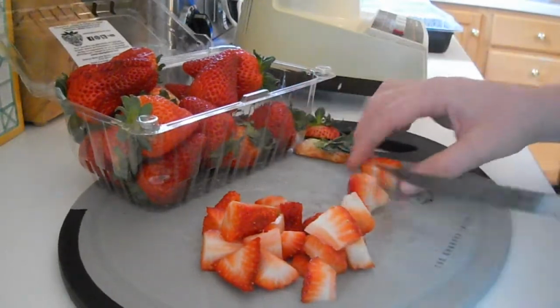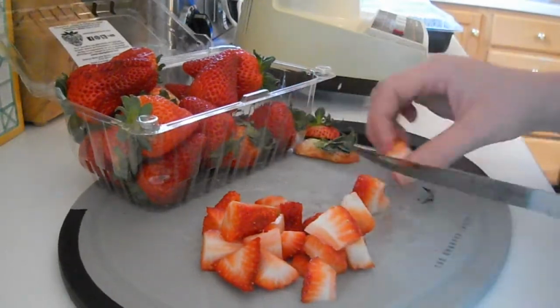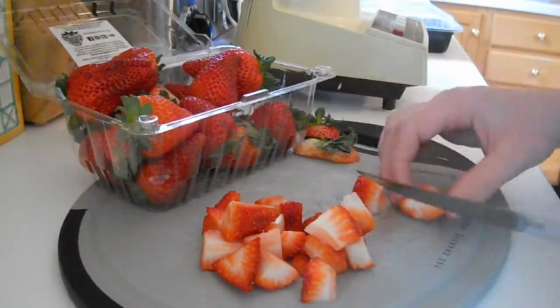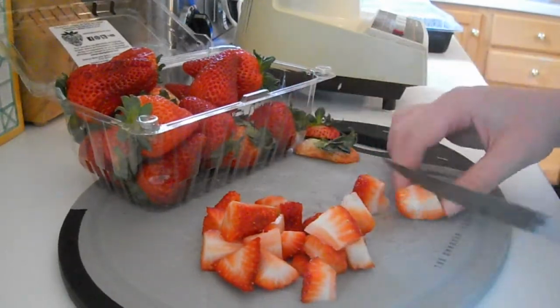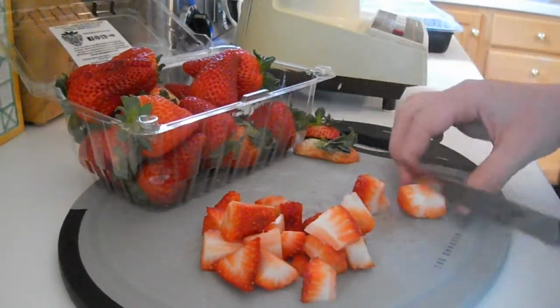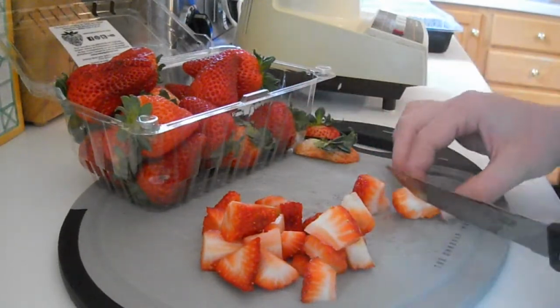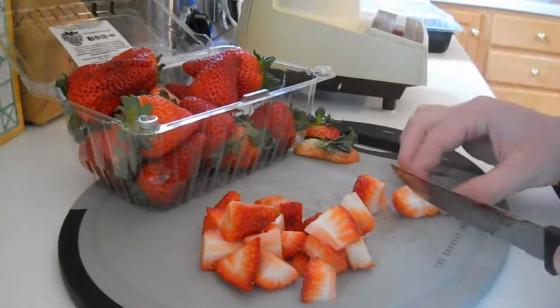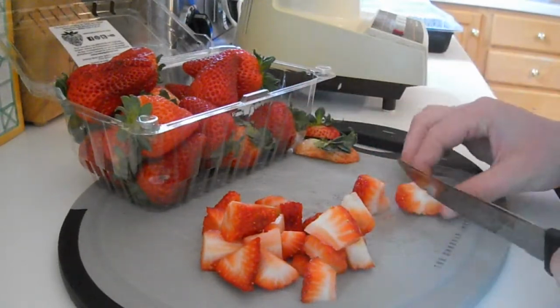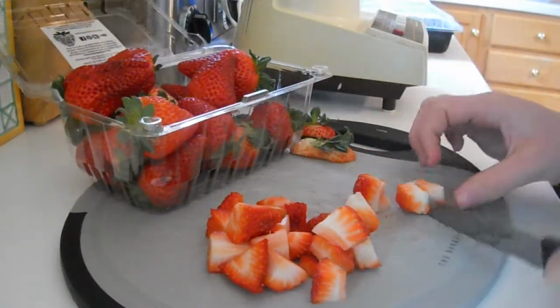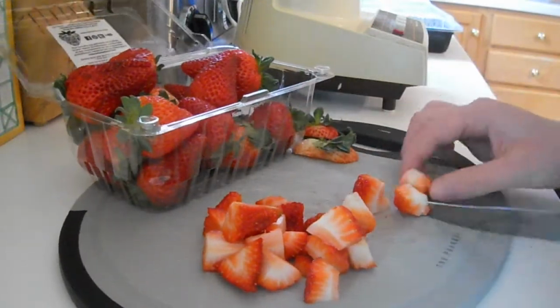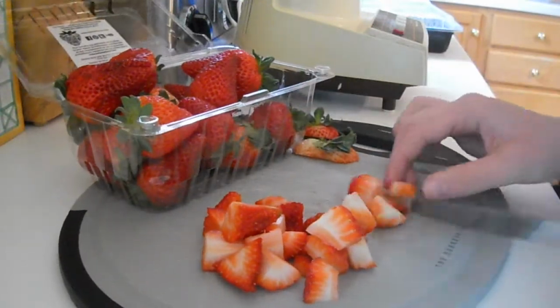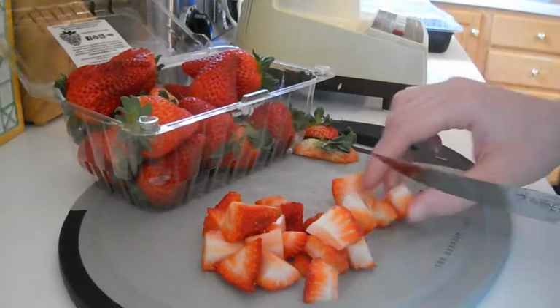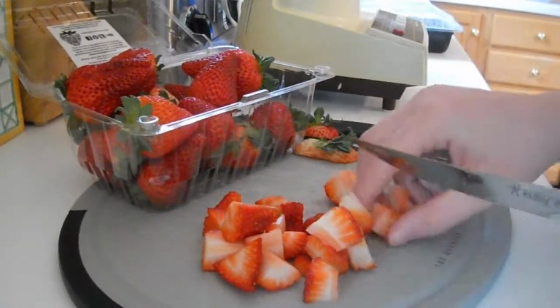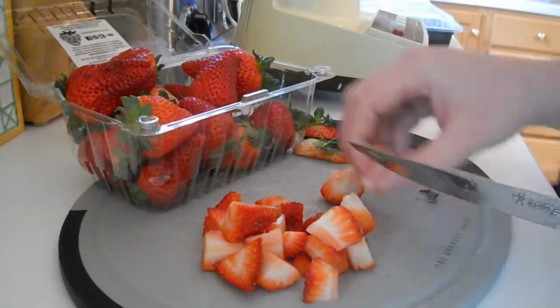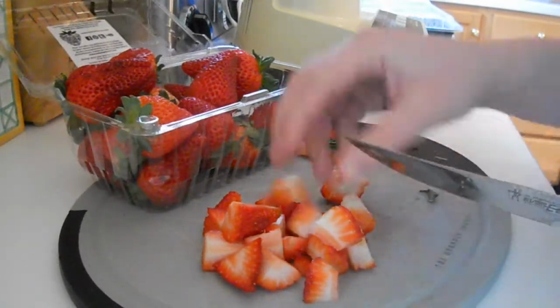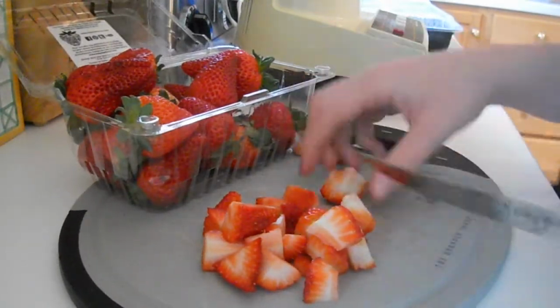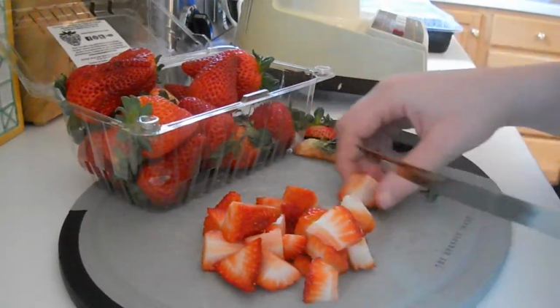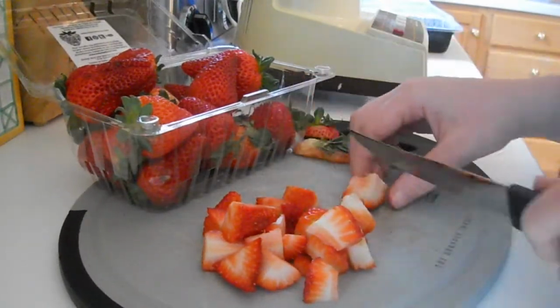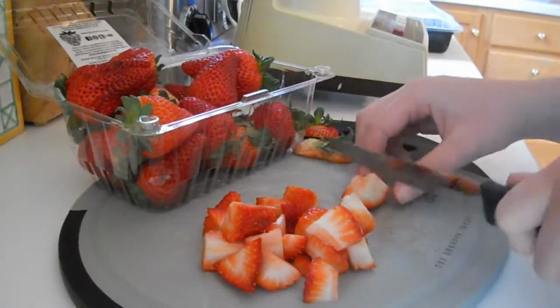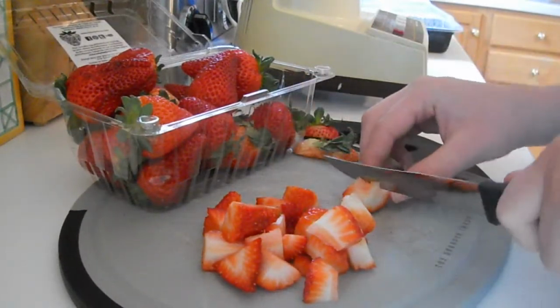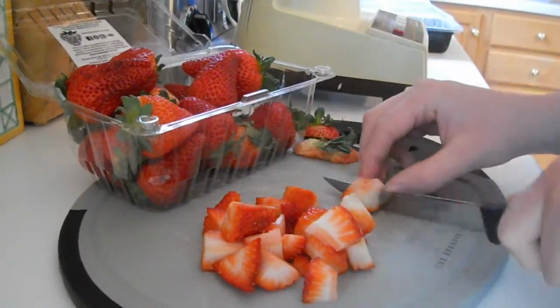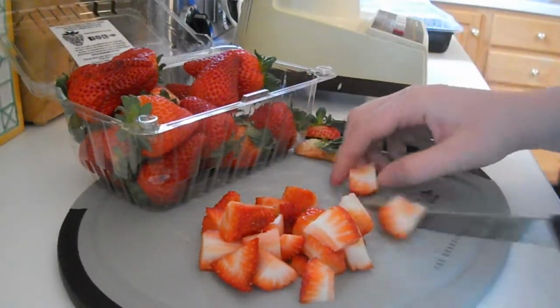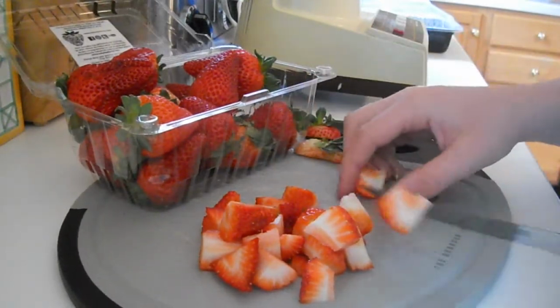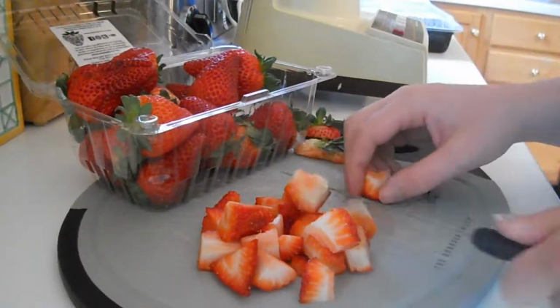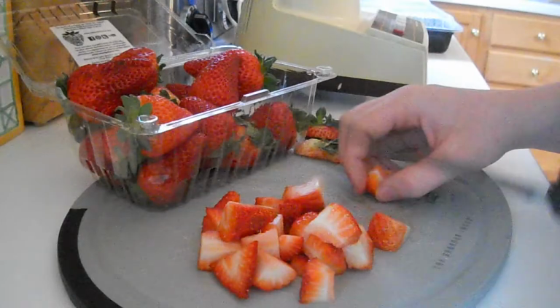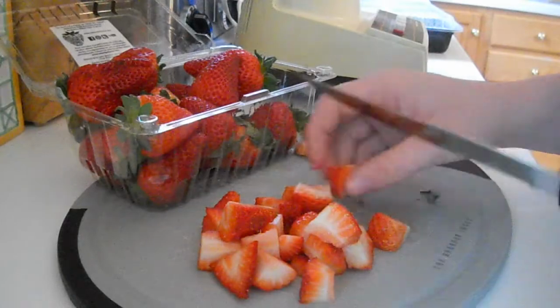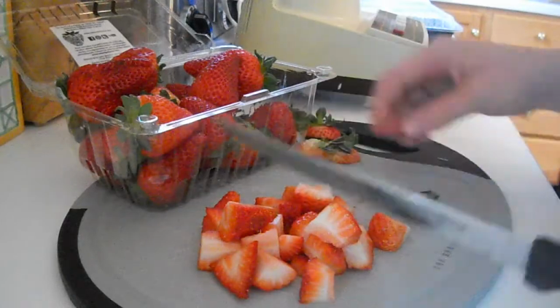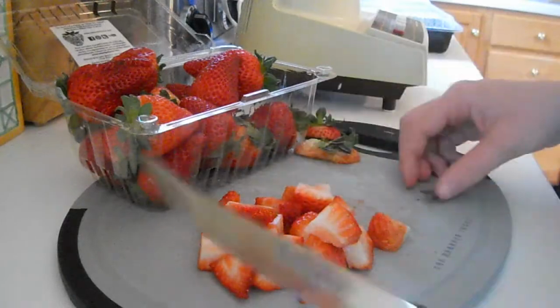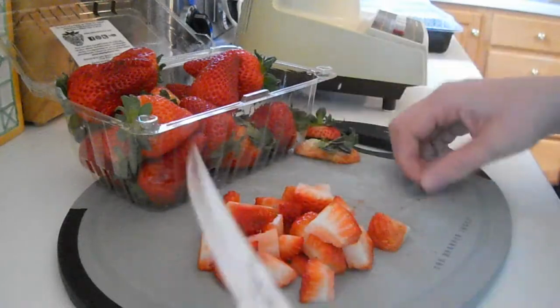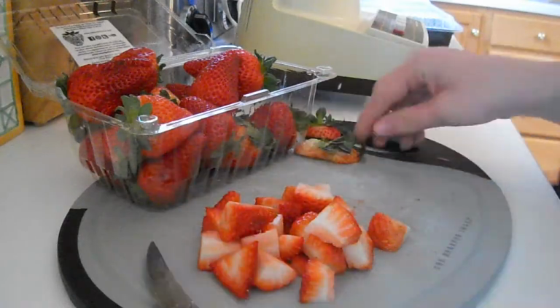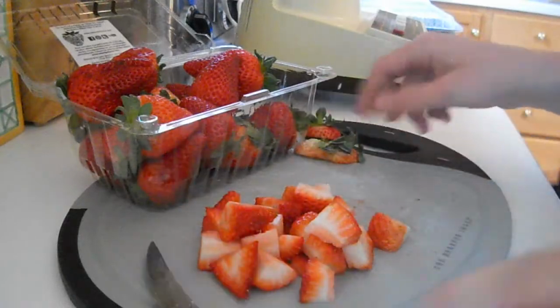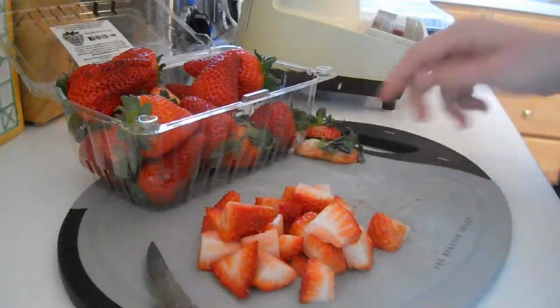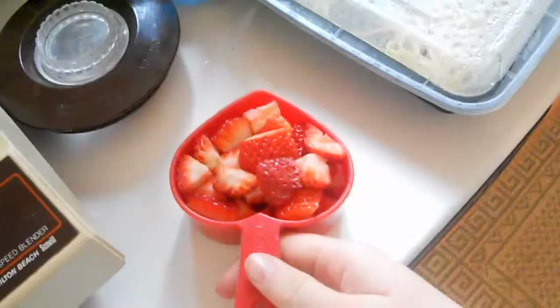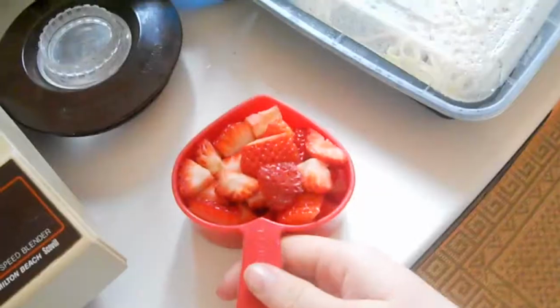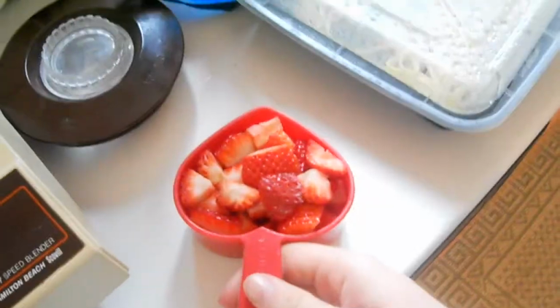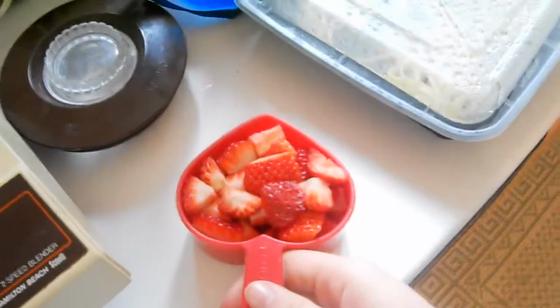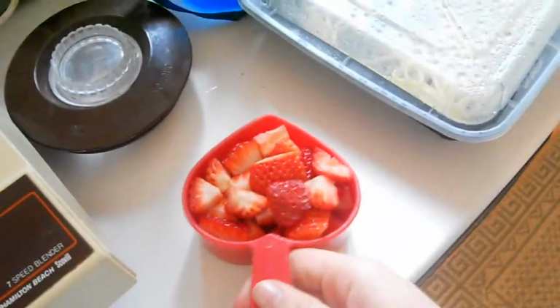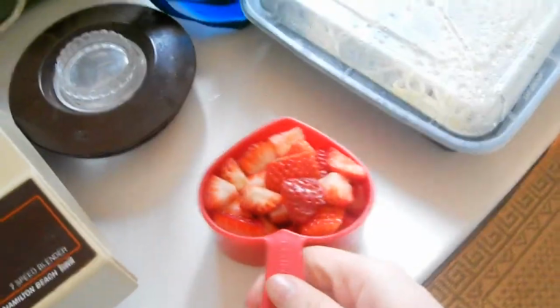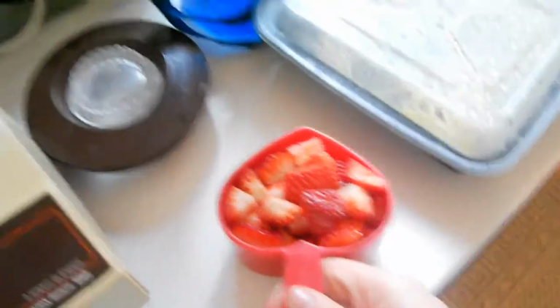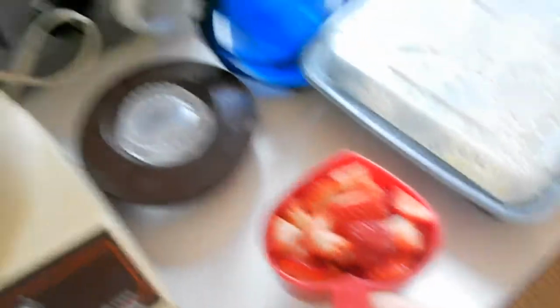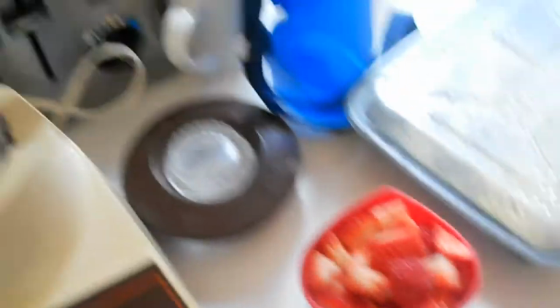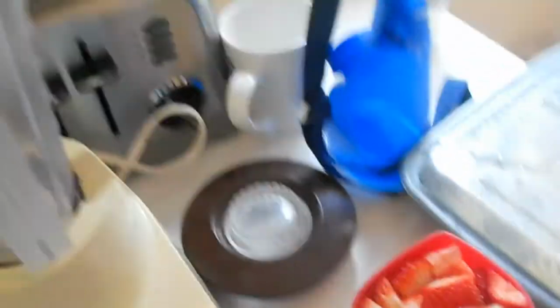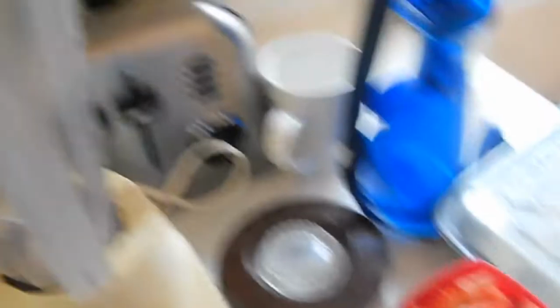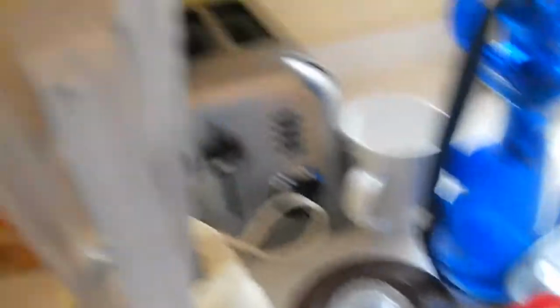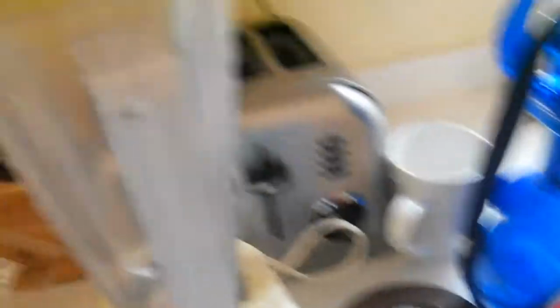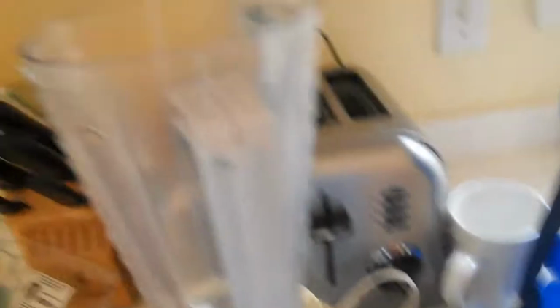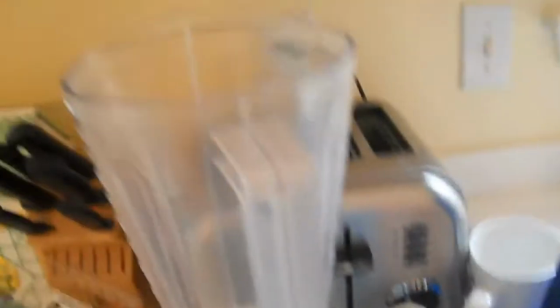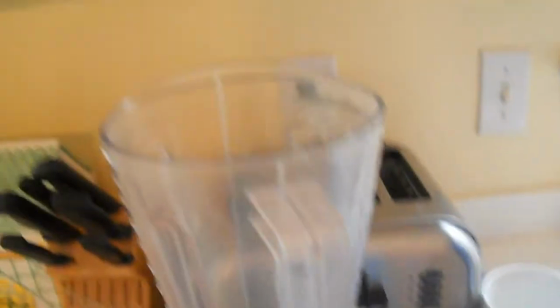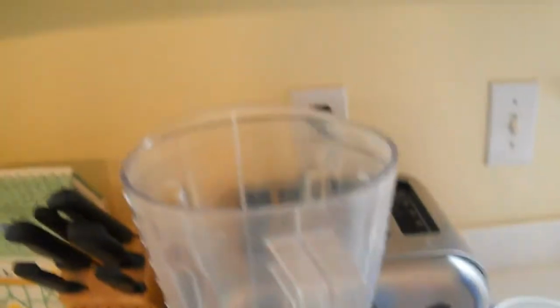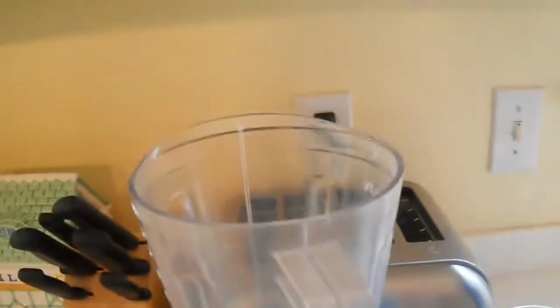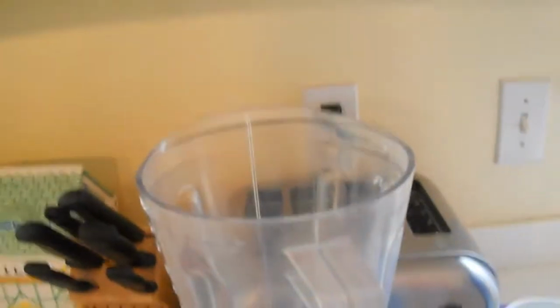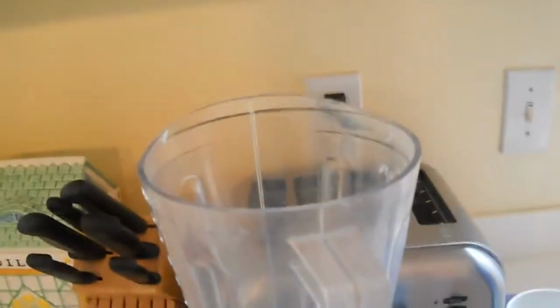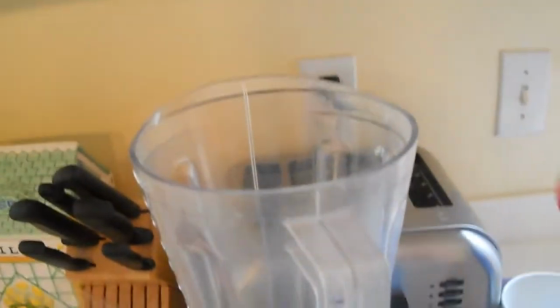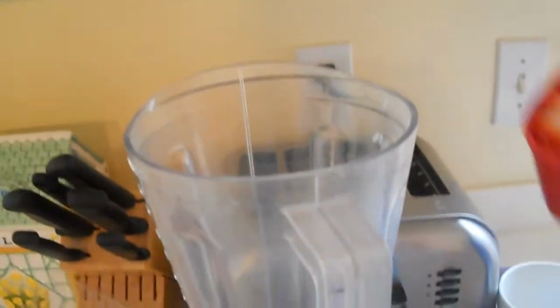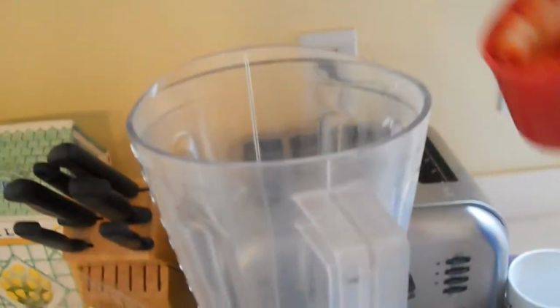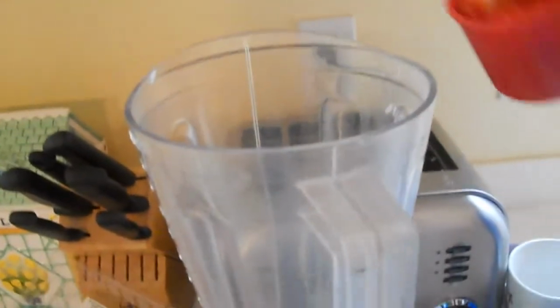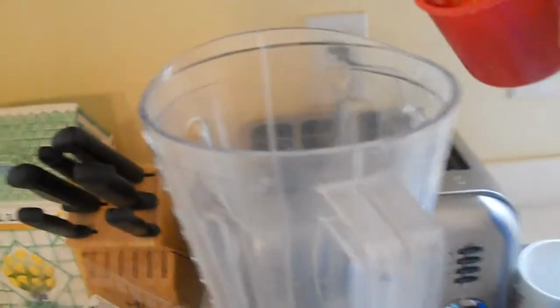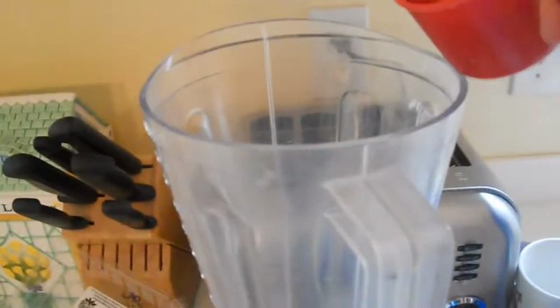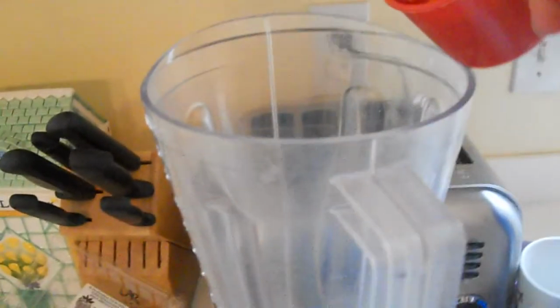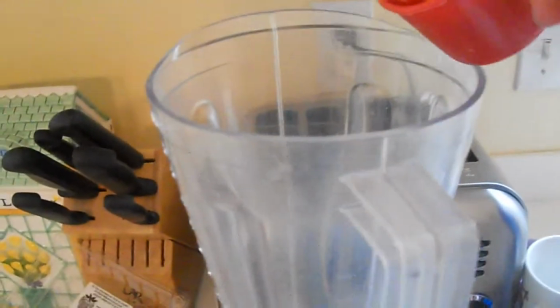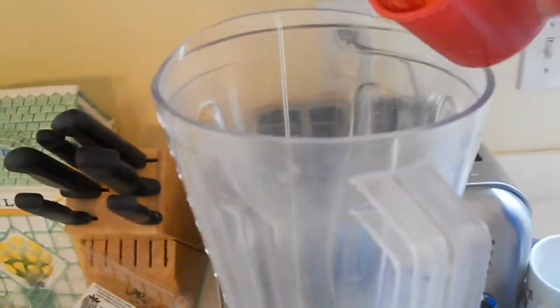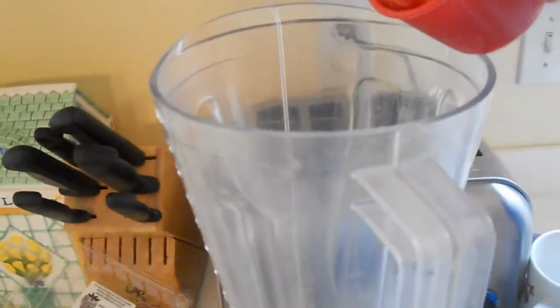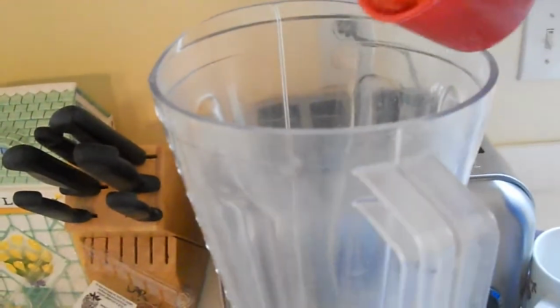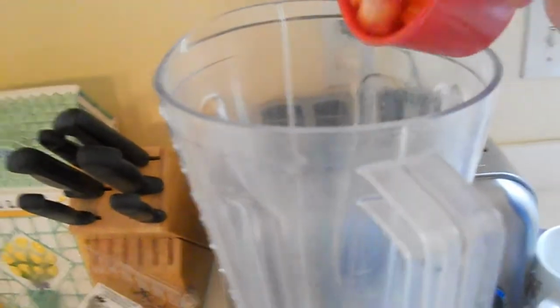And then for the half cup of strawberries, I used two large strawberries and one tiny one.